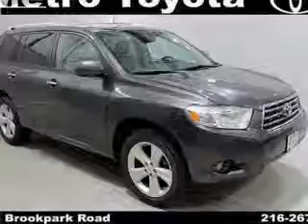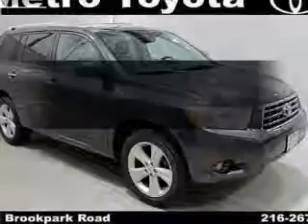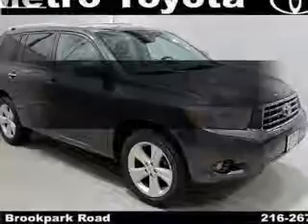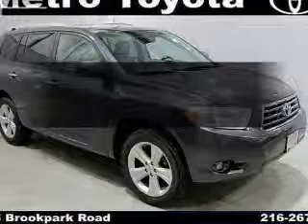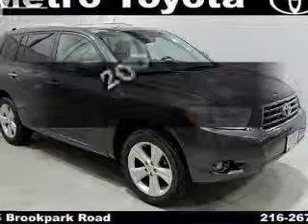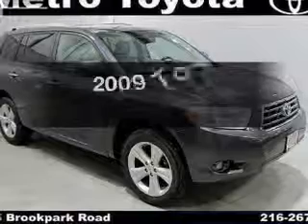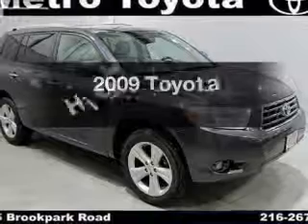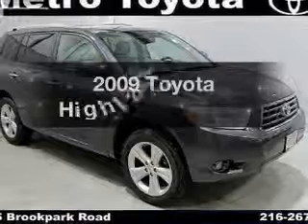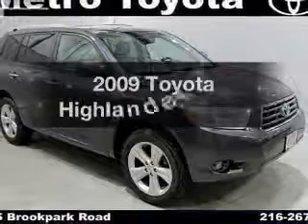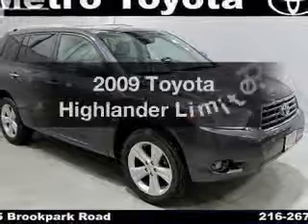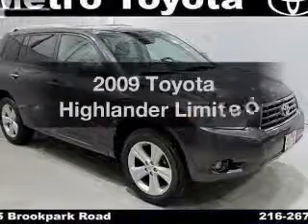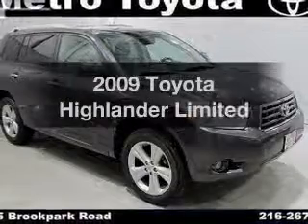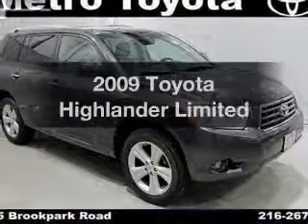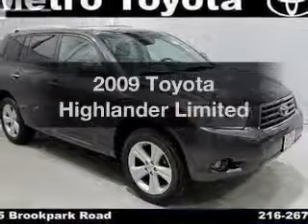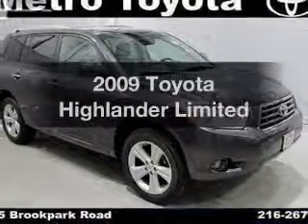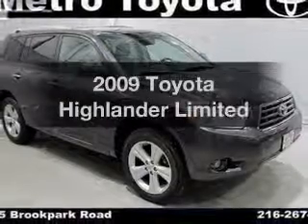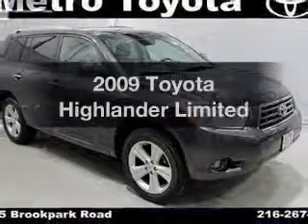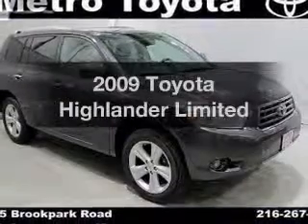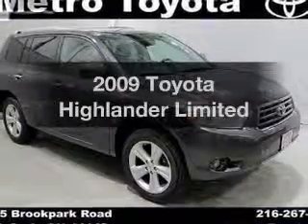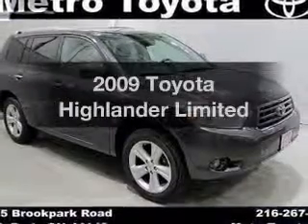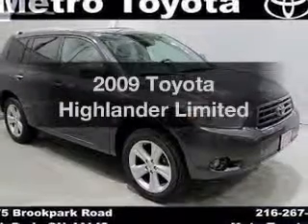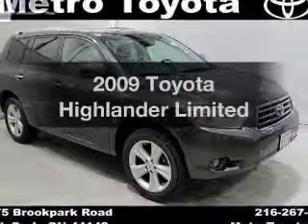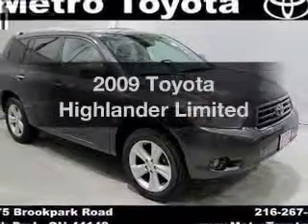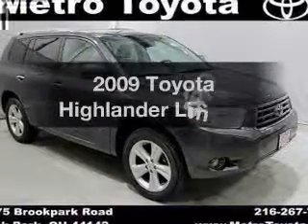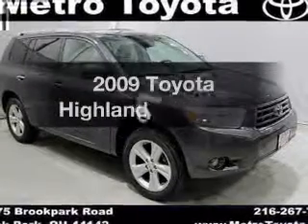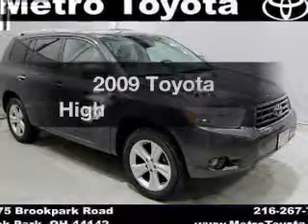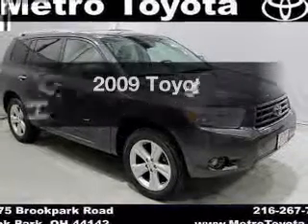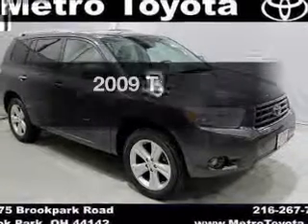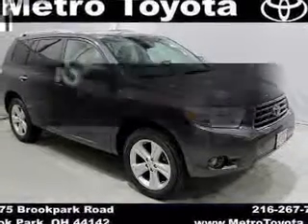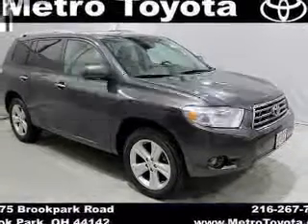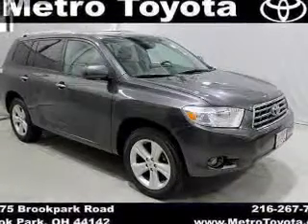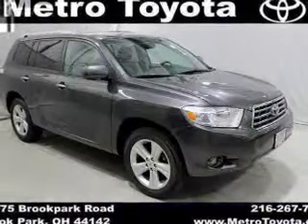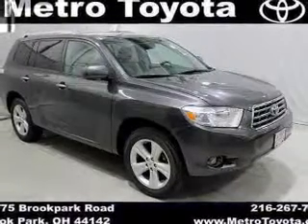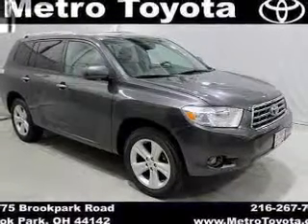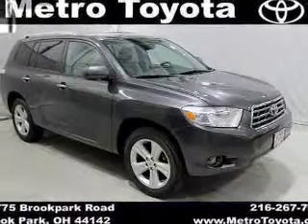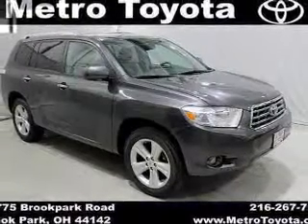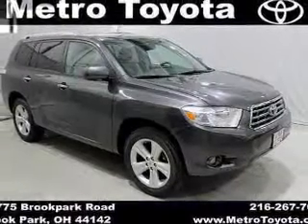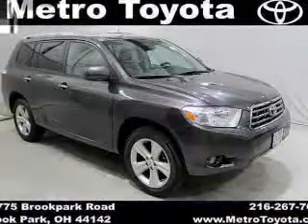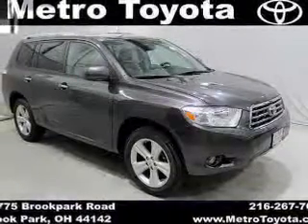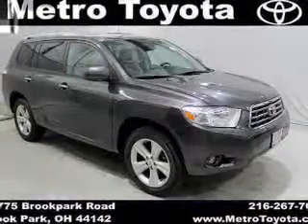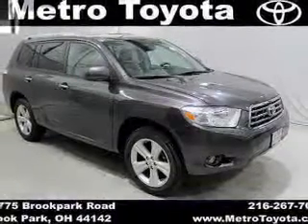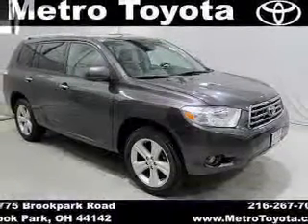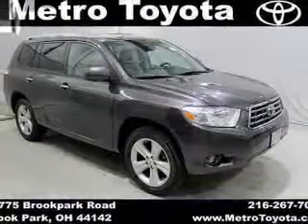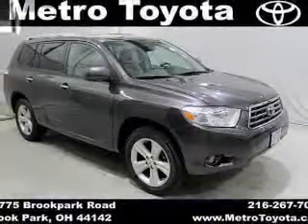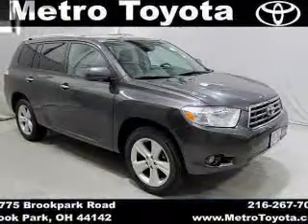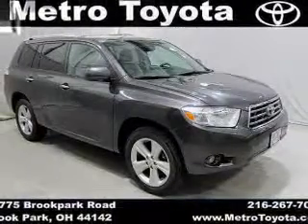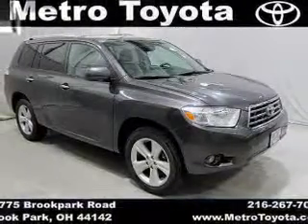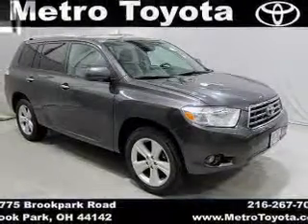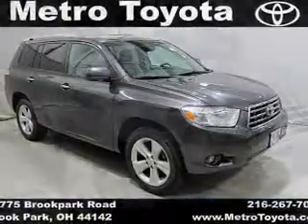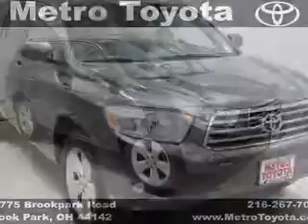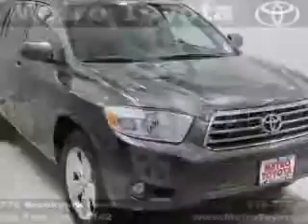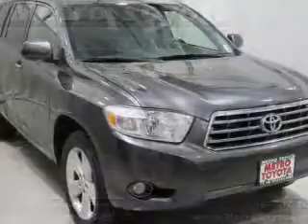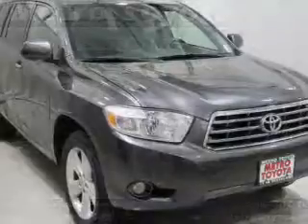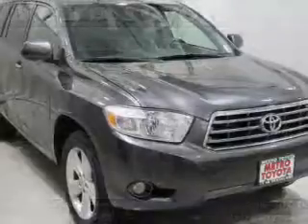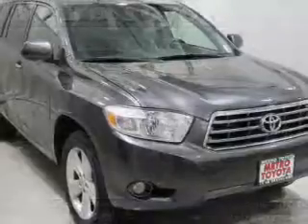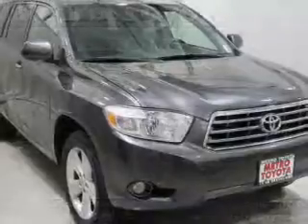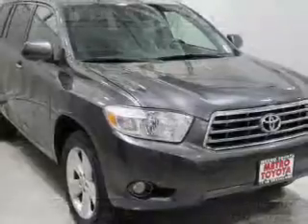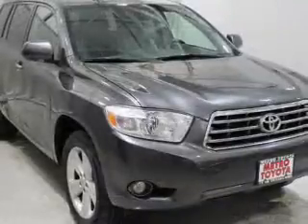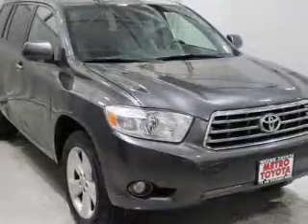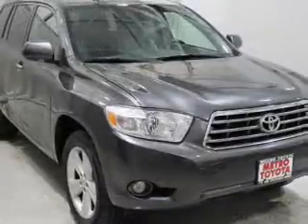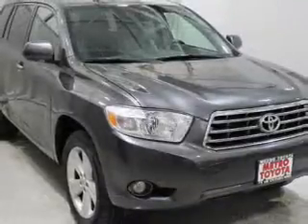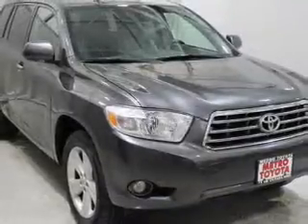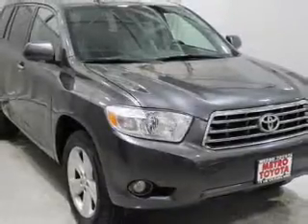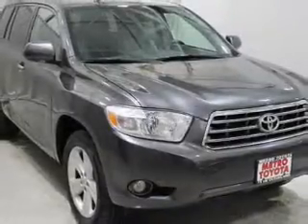Get noticed in this 2009 Toyota Highlander. If you're looking for an automobile with great attributes, look no further.